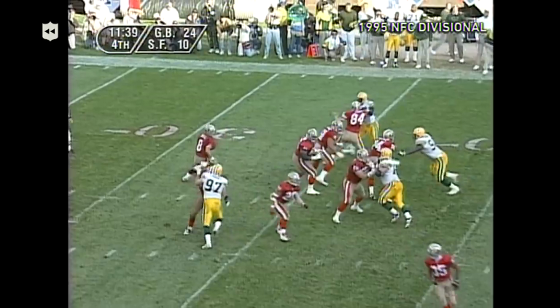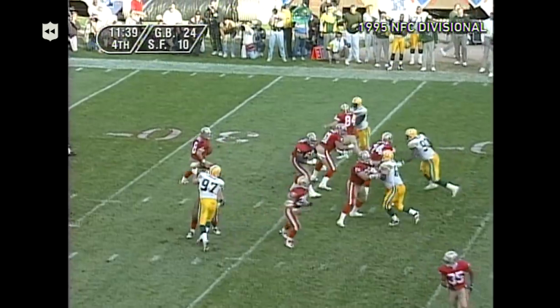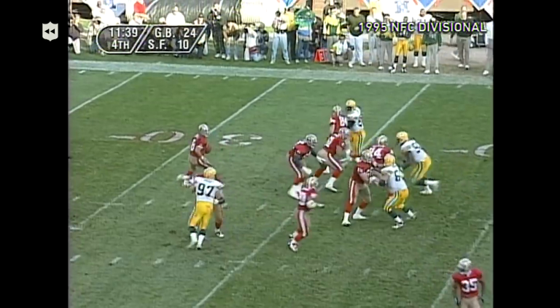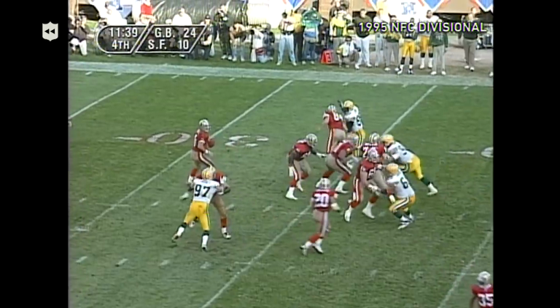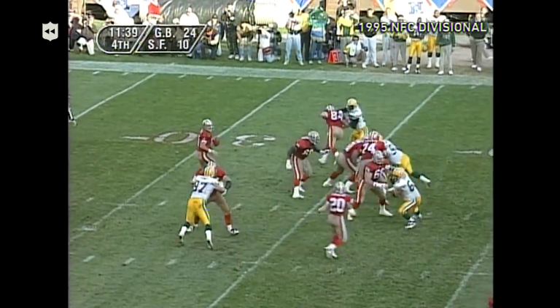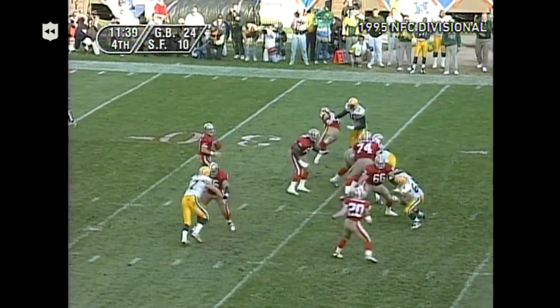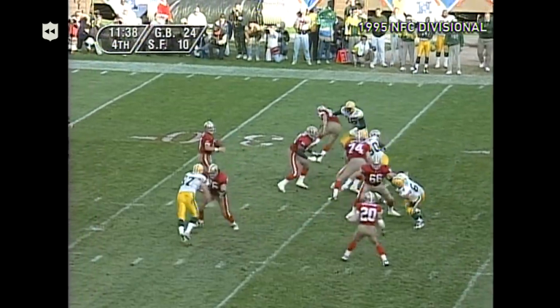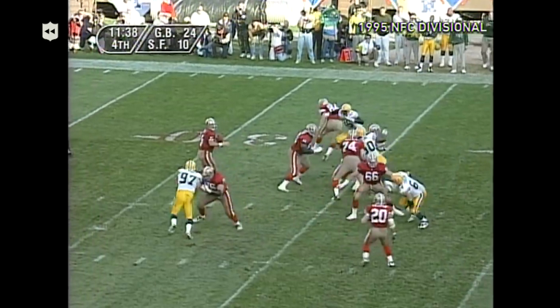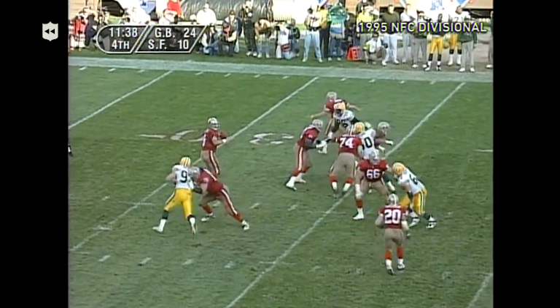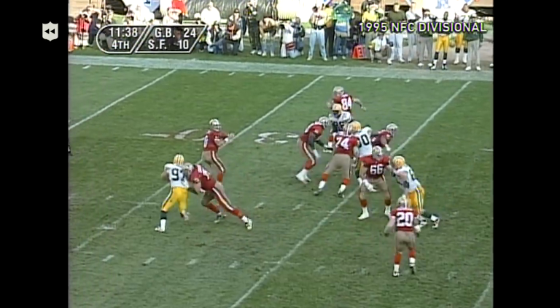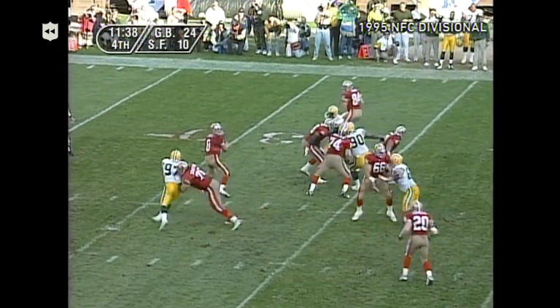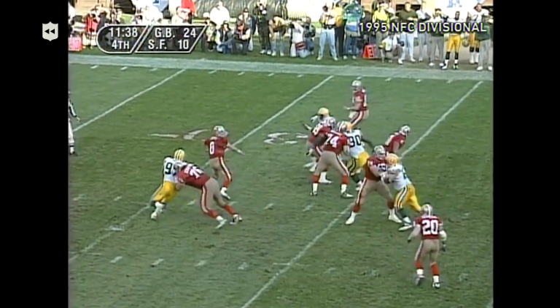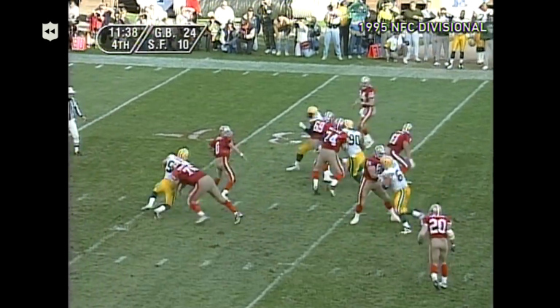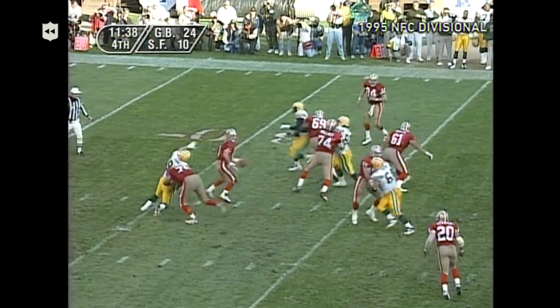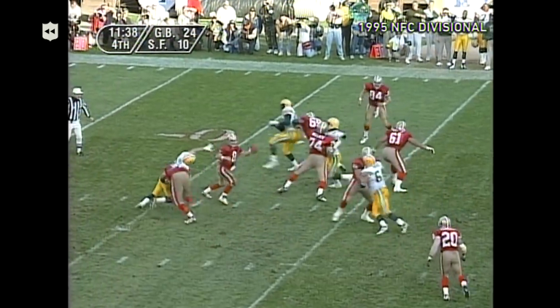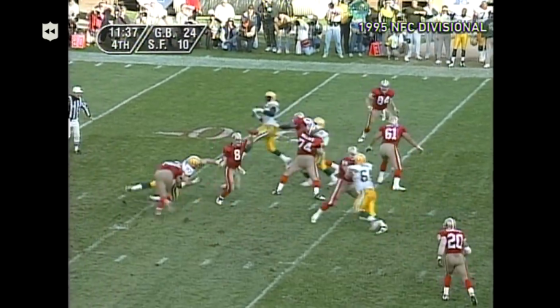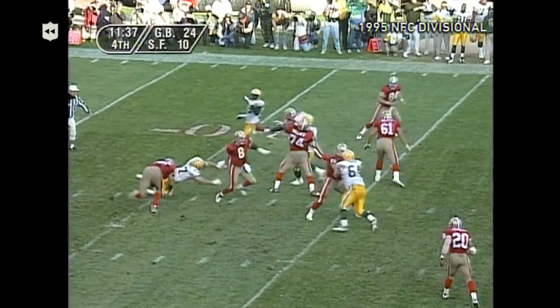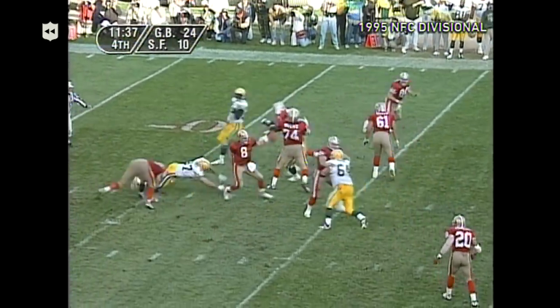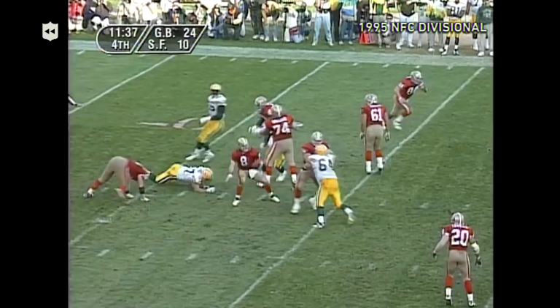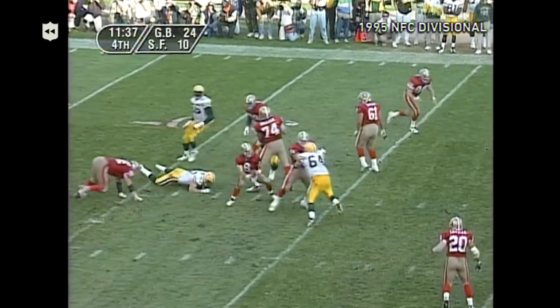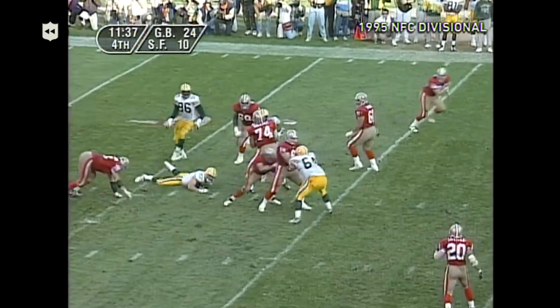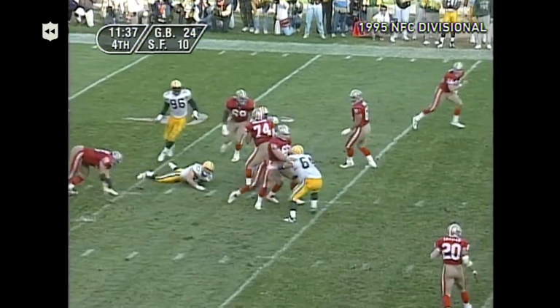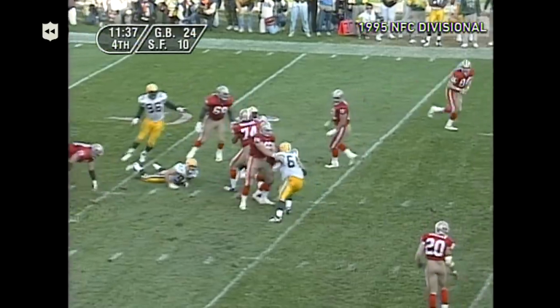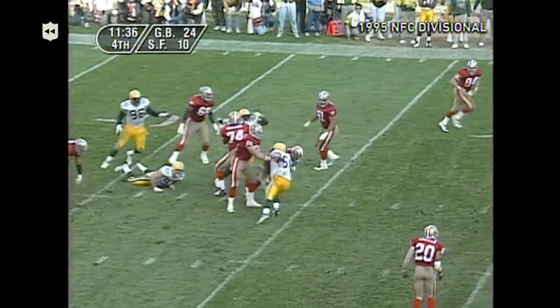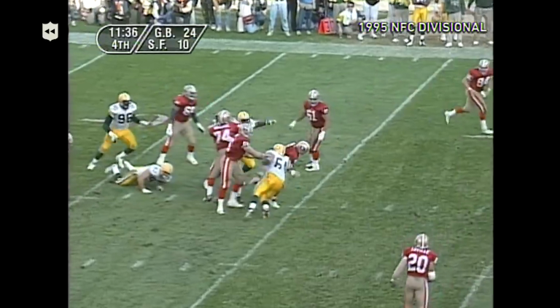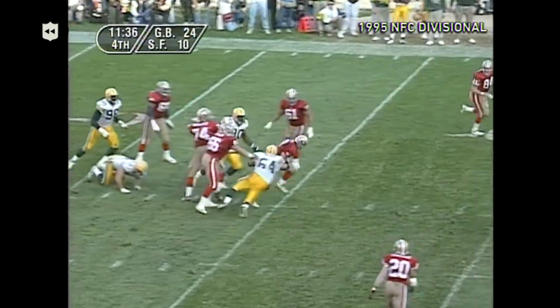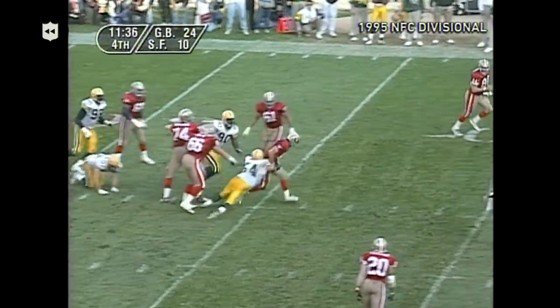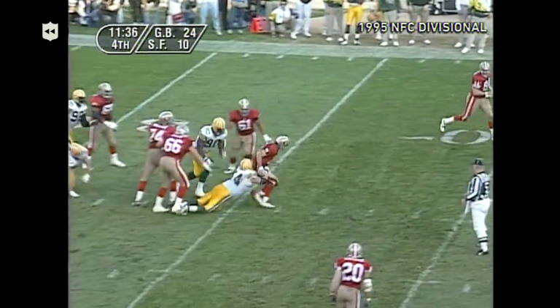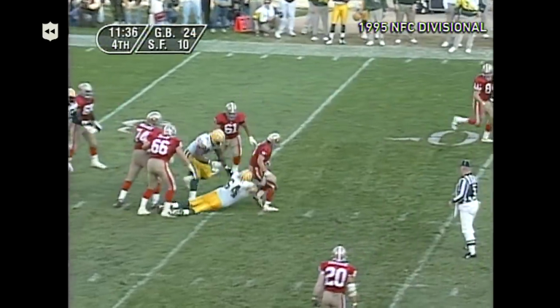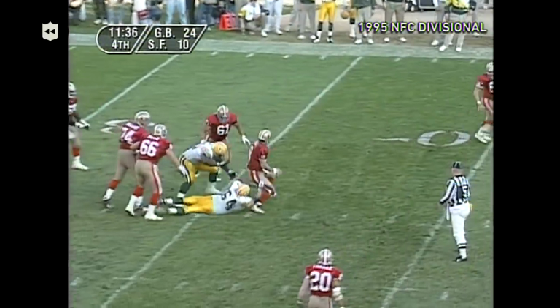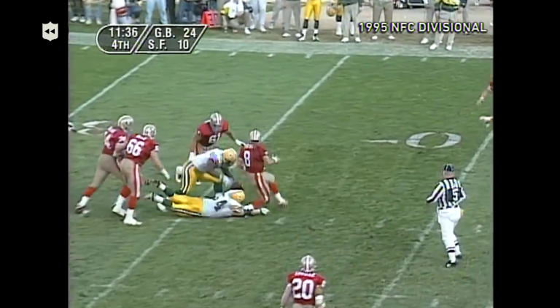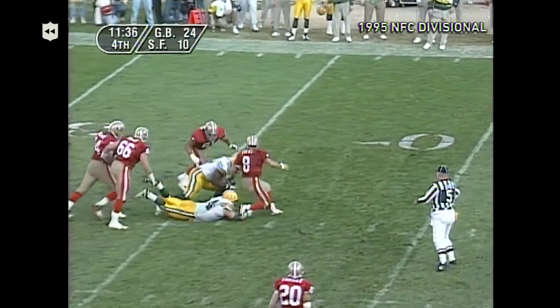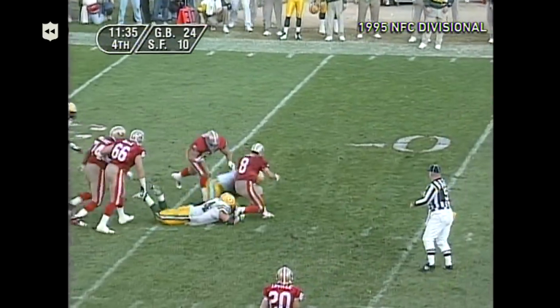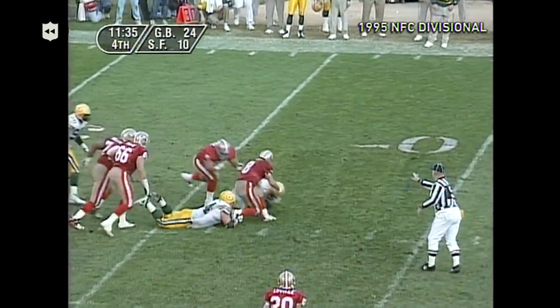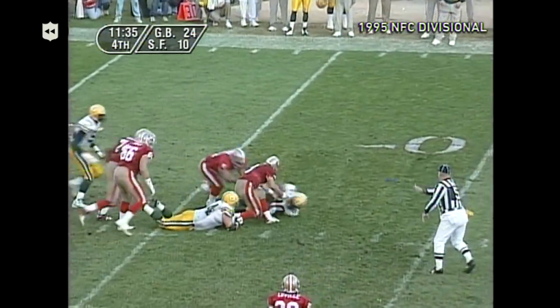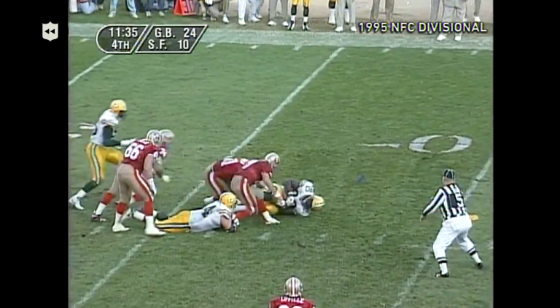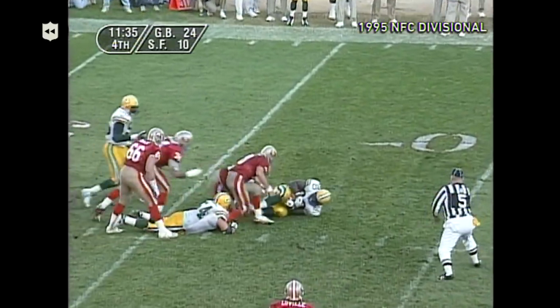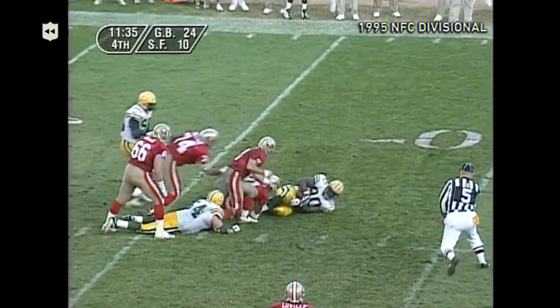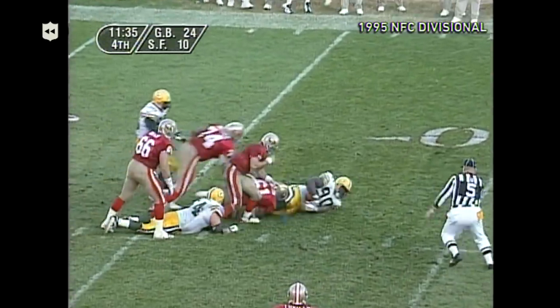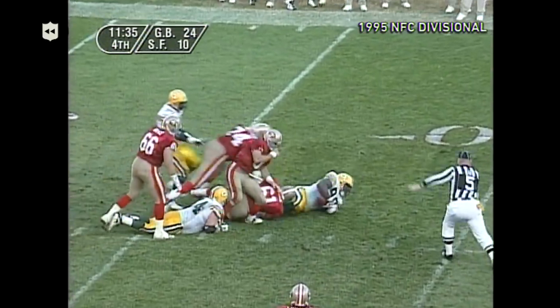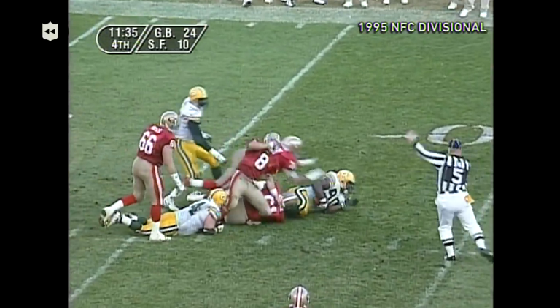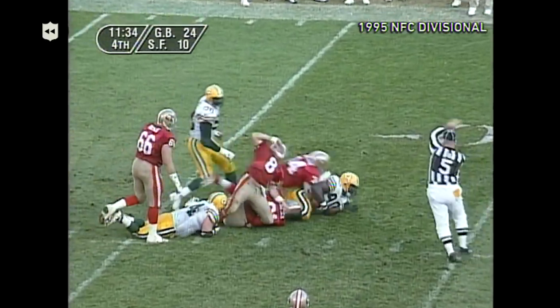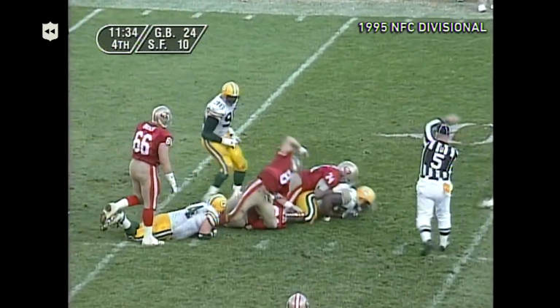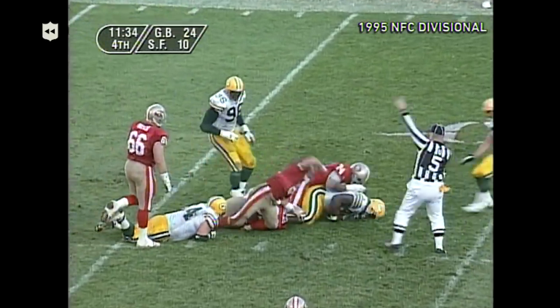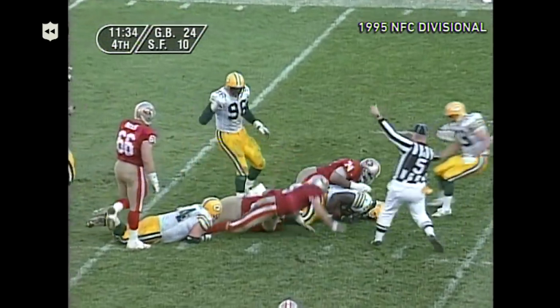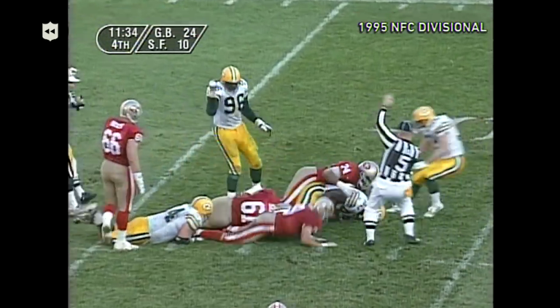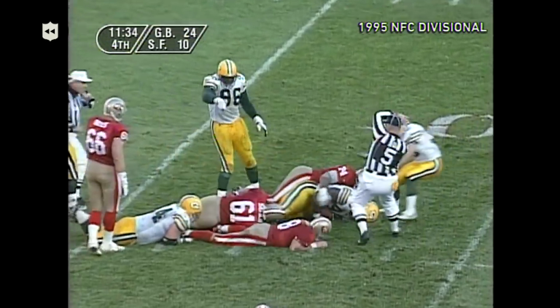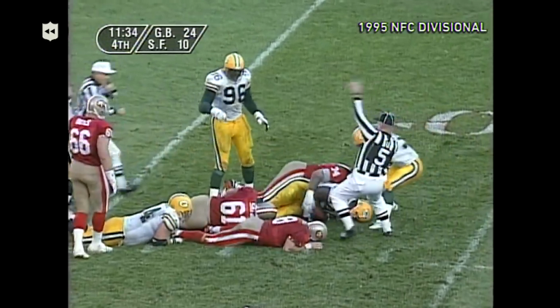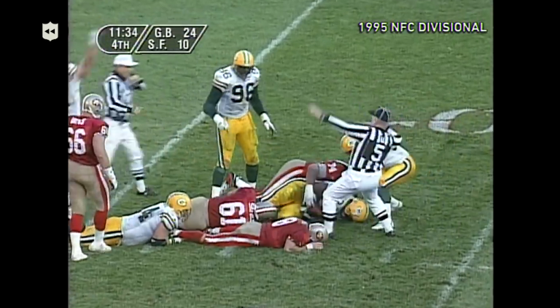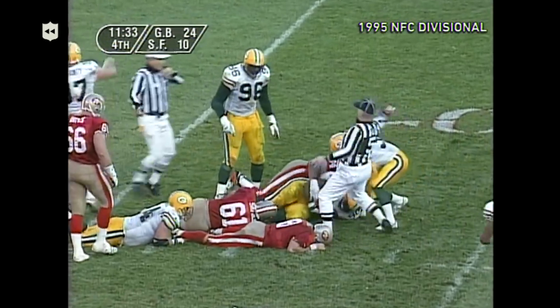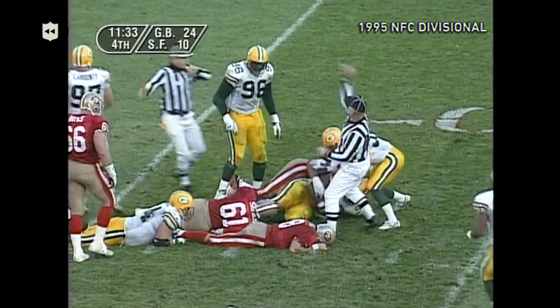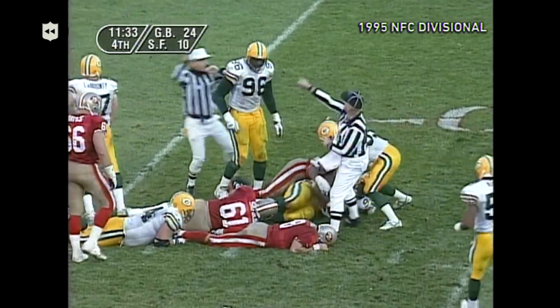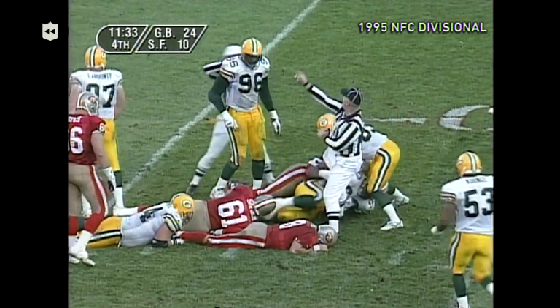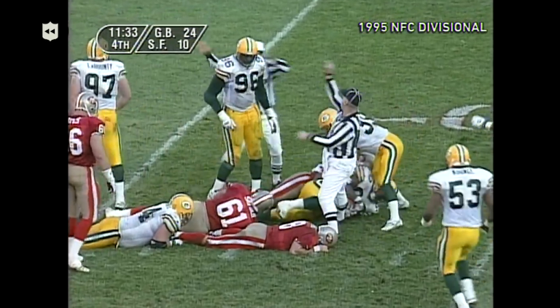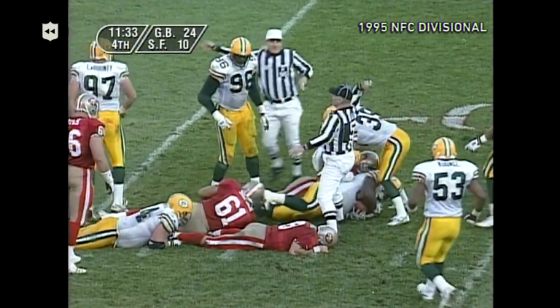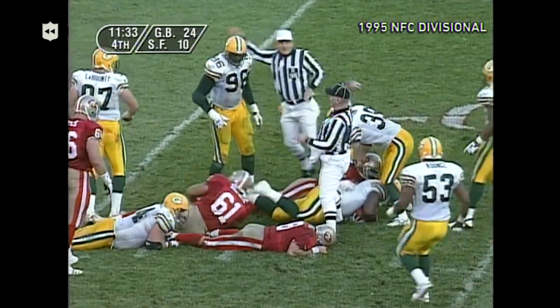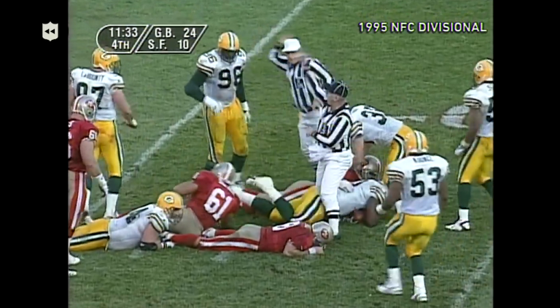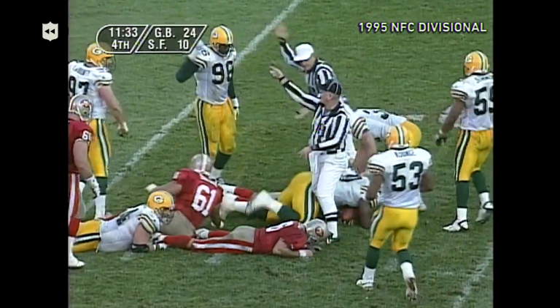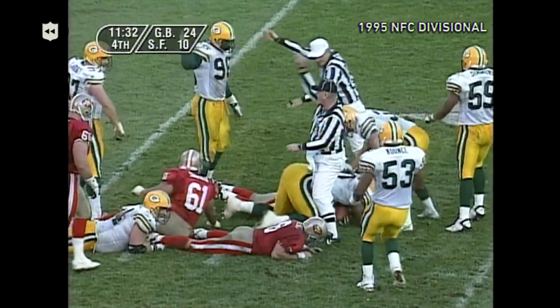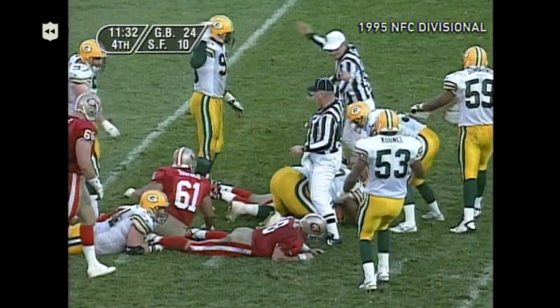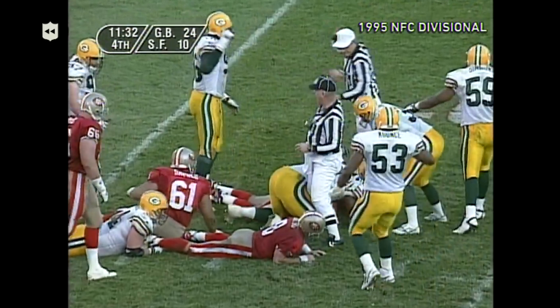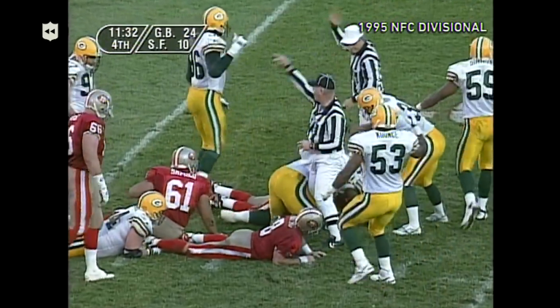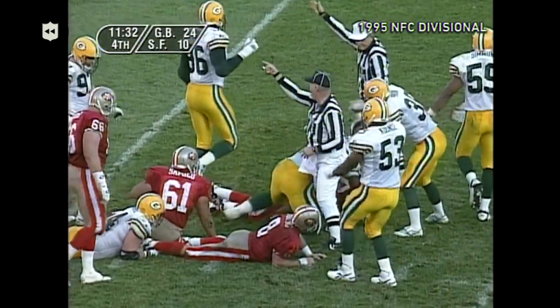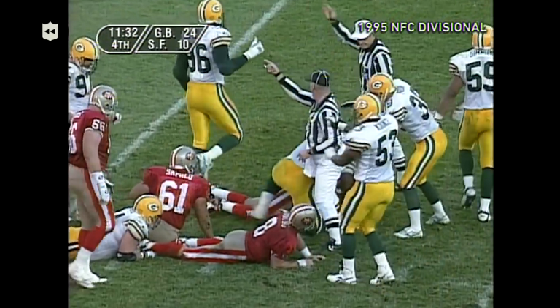Milstead protecting. Now steps up, gets away briefly, then fumbles the ball! The Packers have it! That's going to be about the ball game, probably.